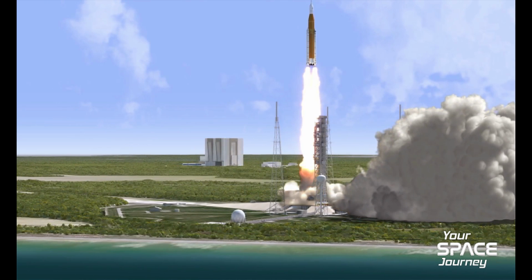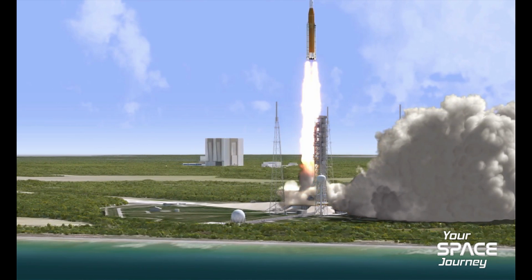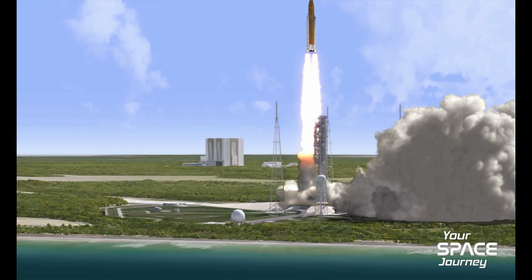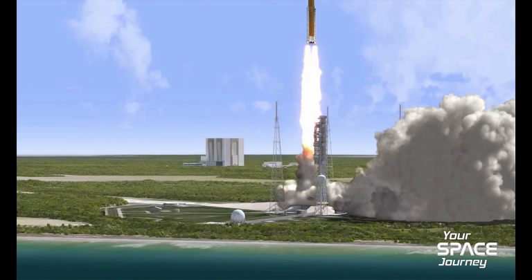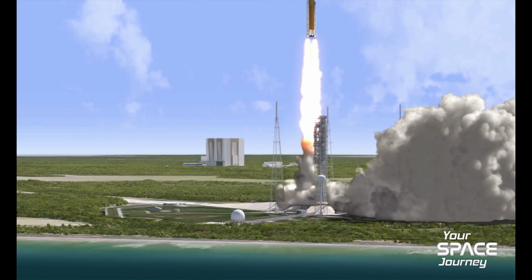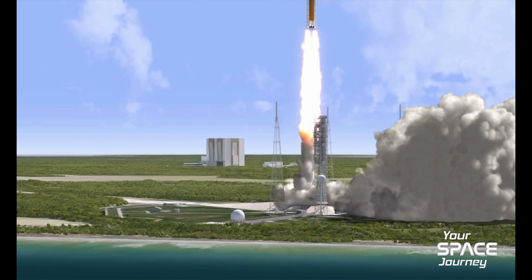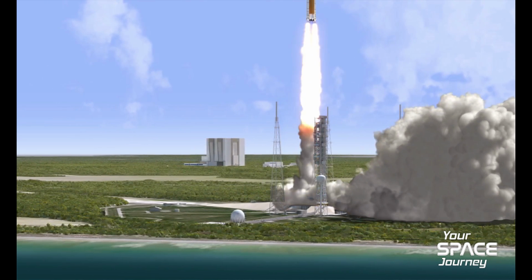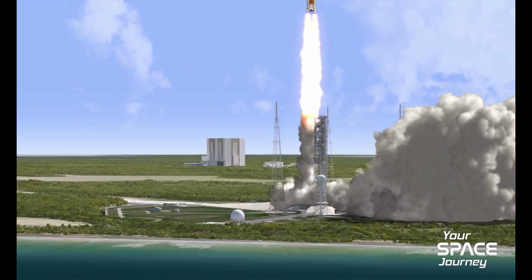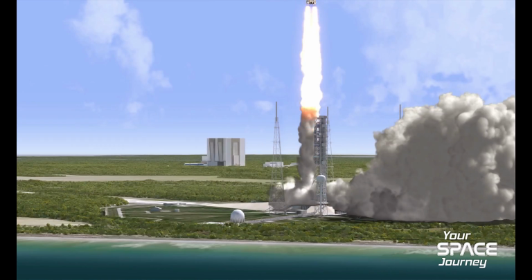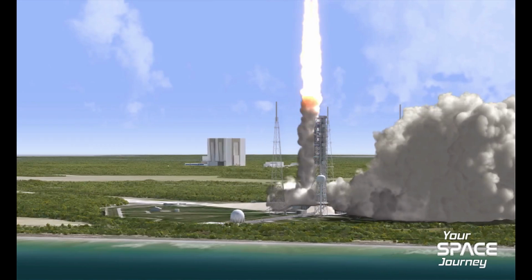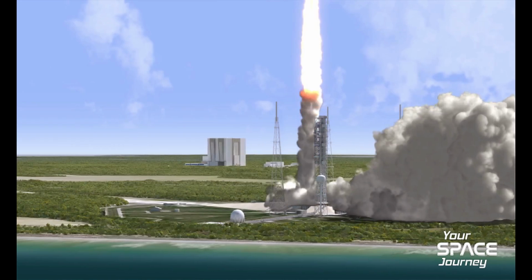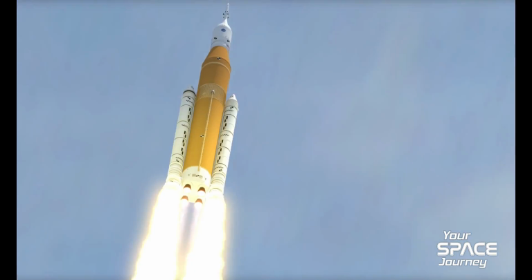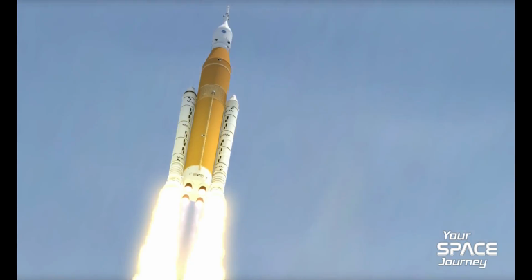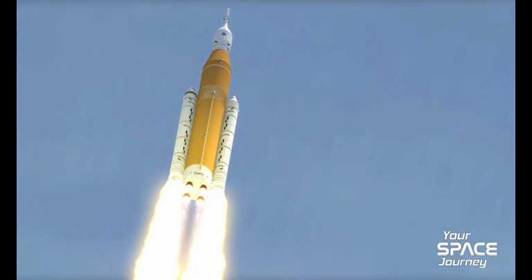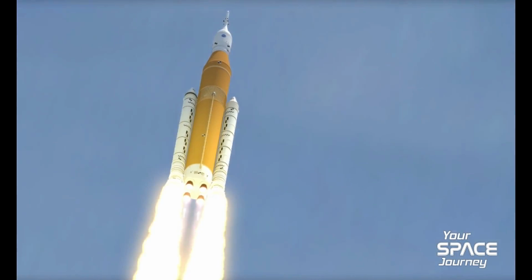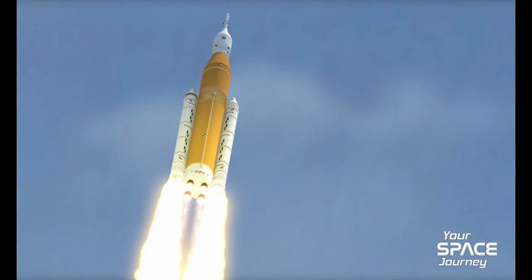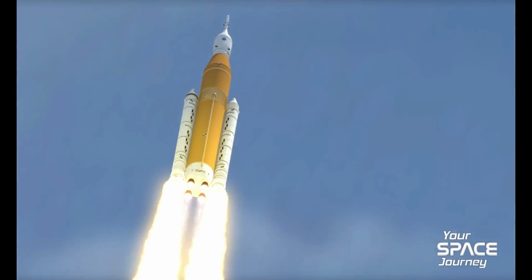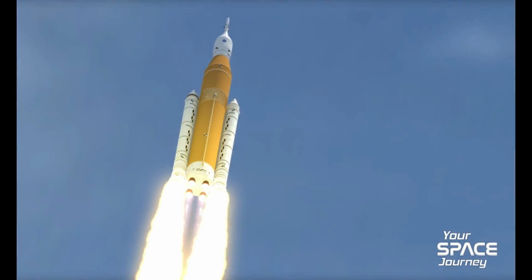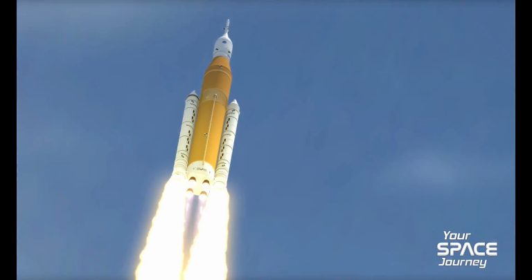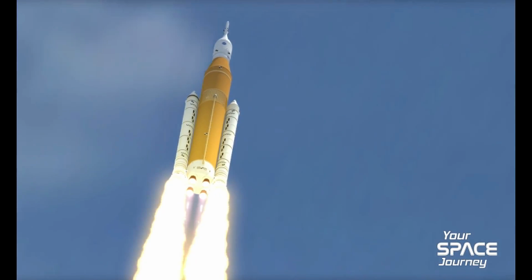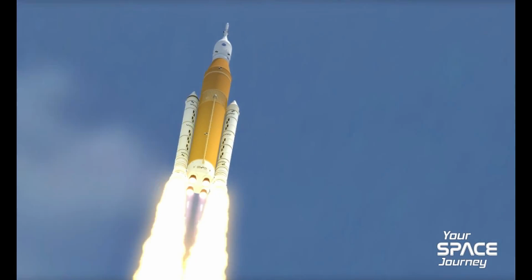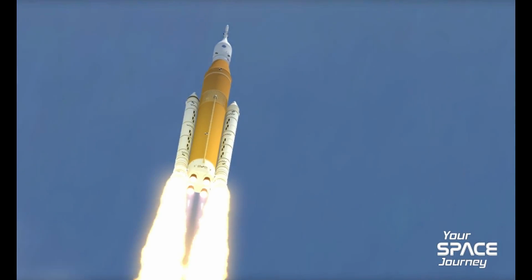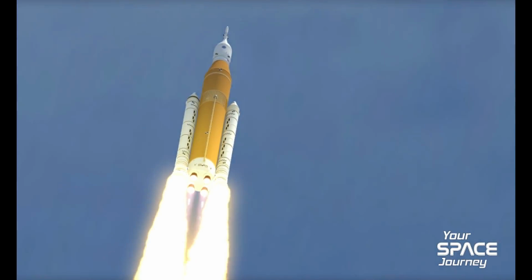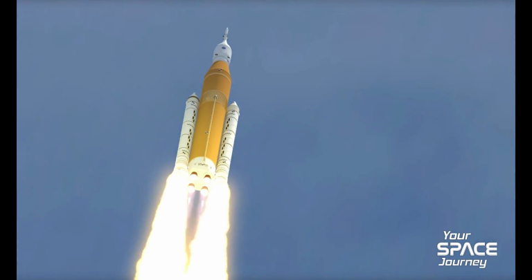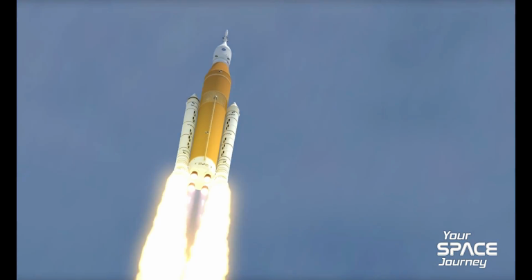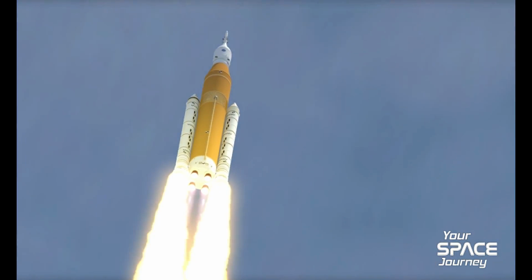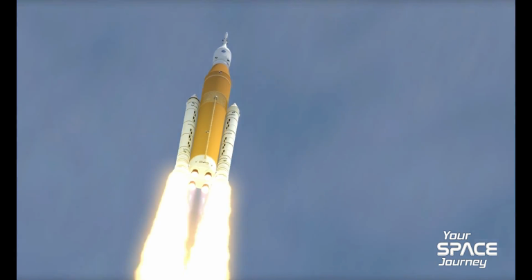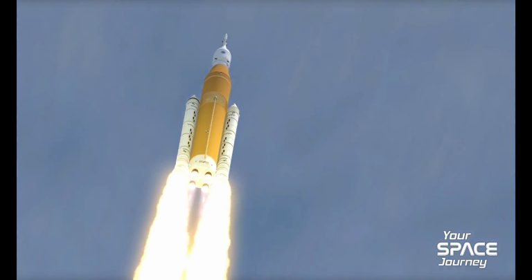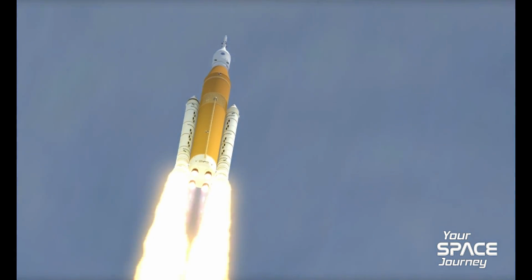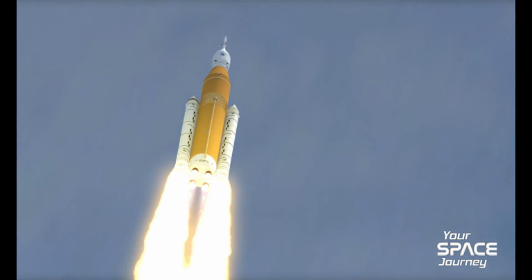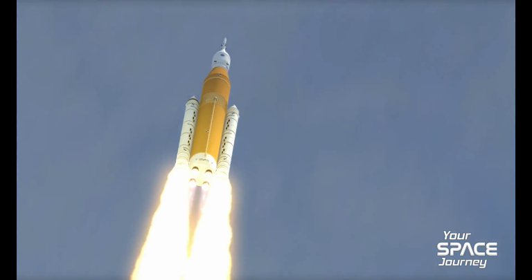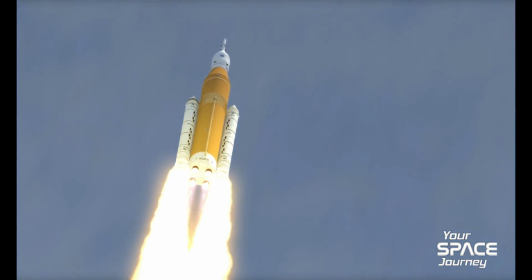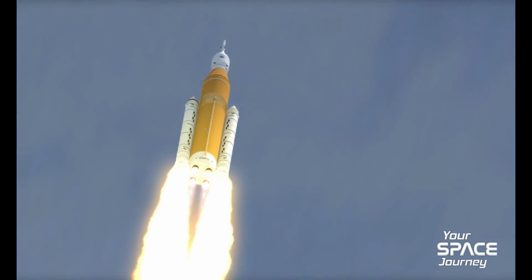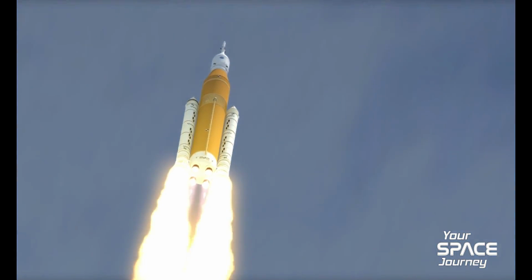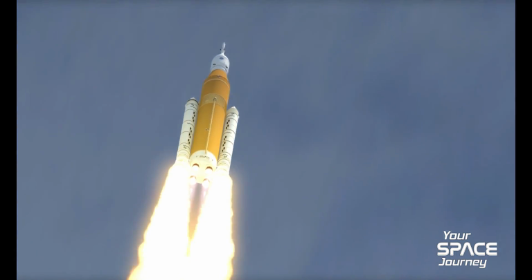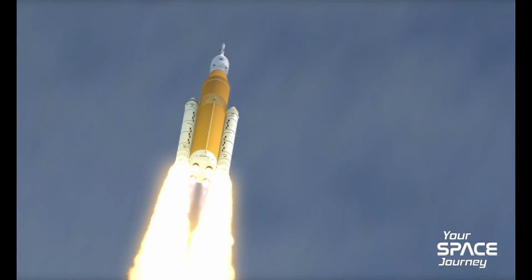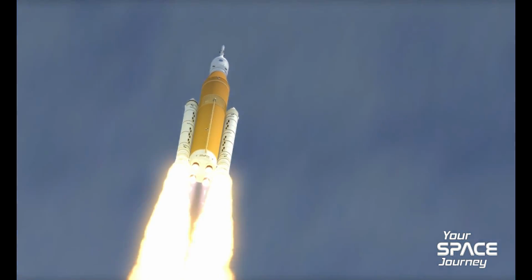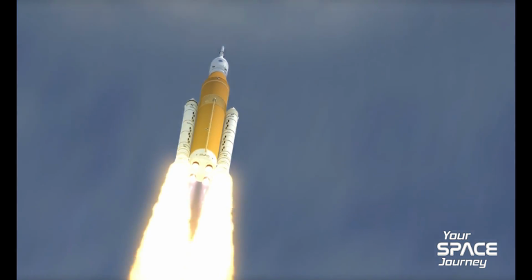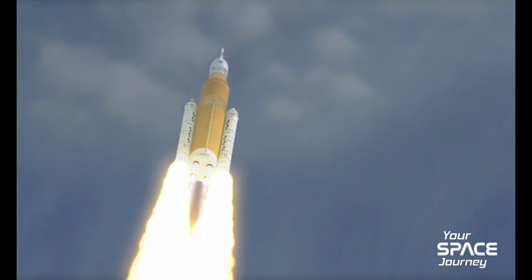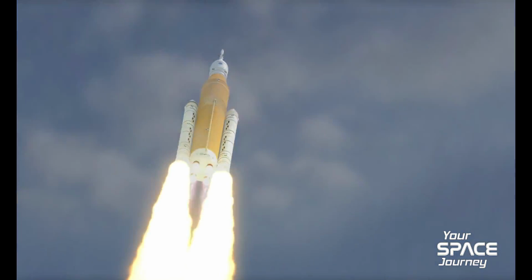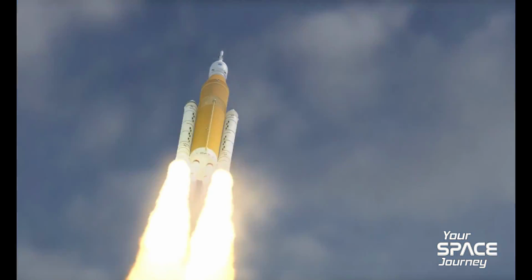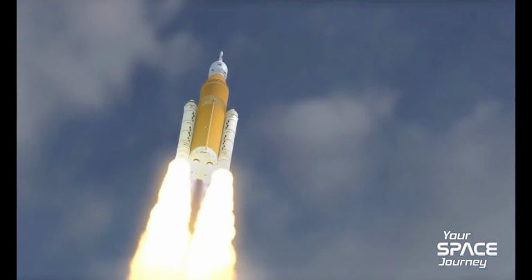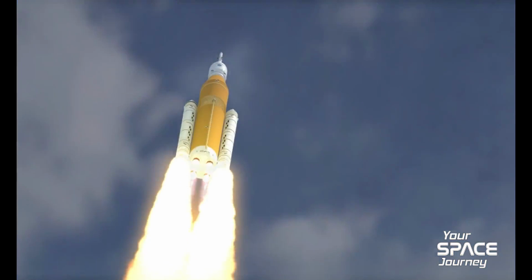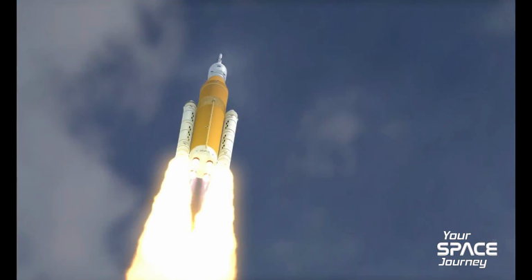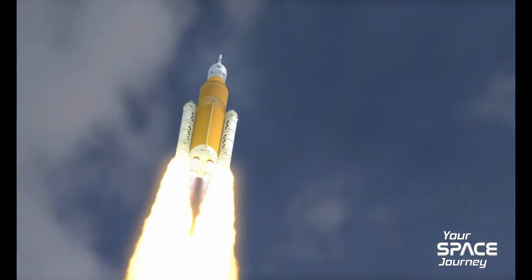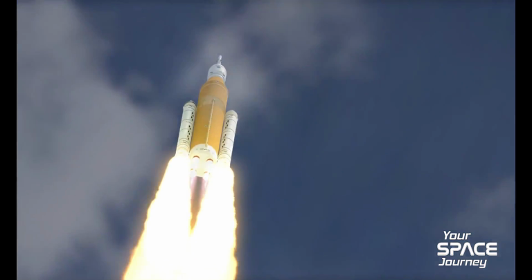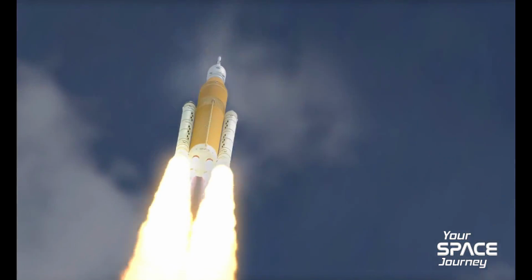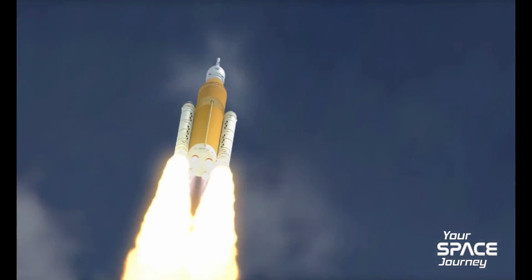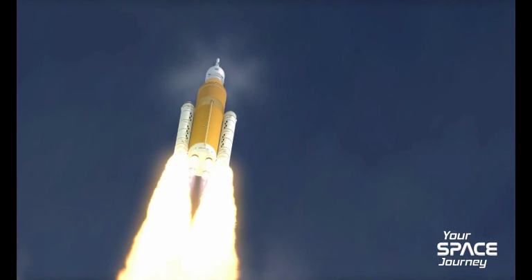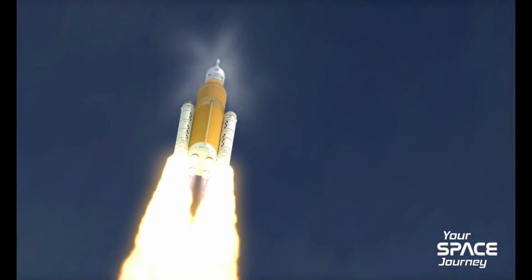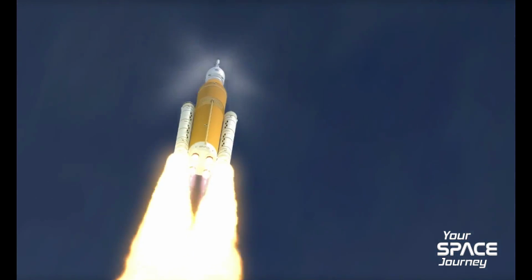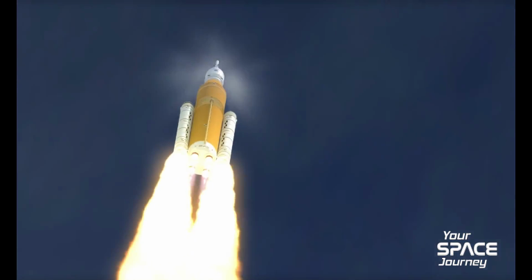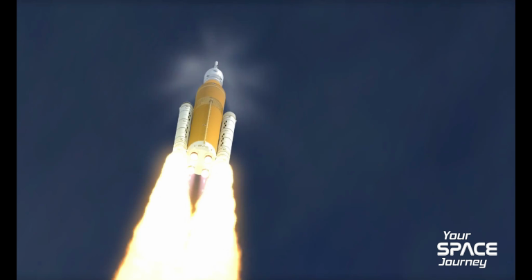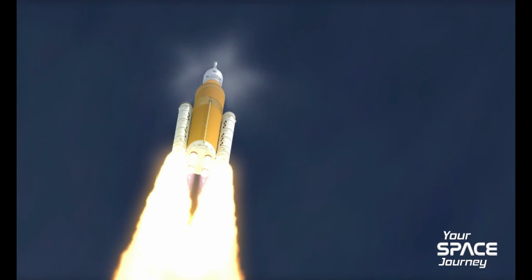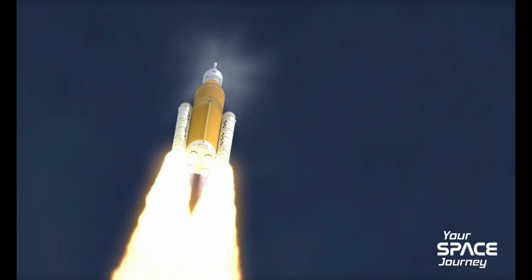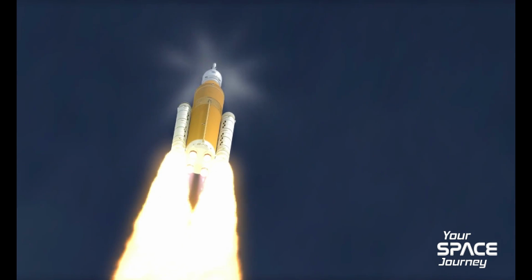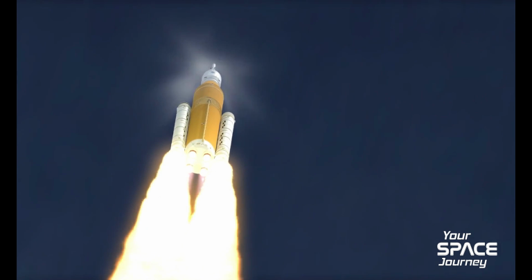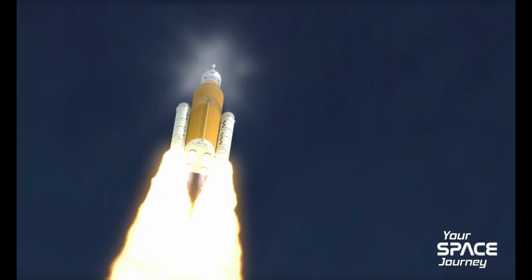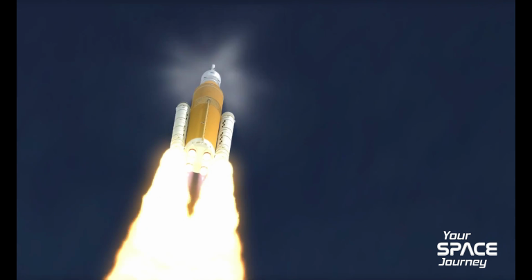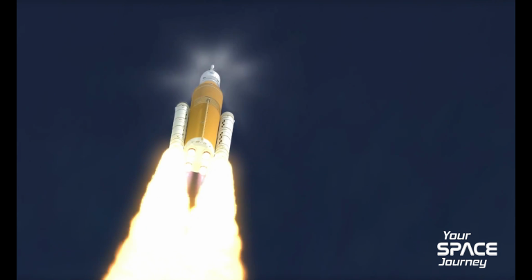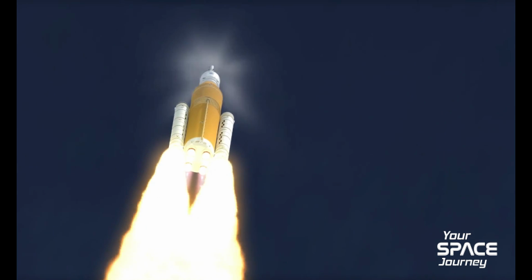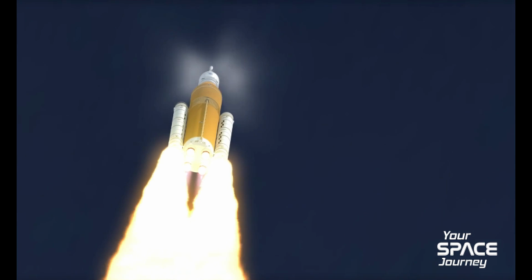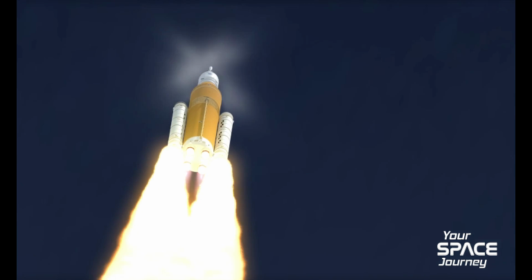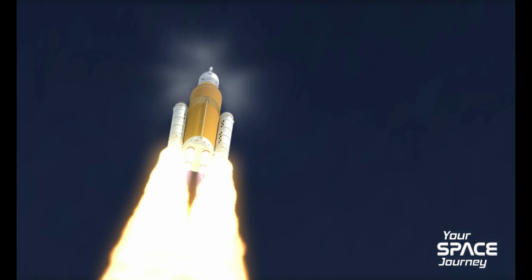Joining me today from NASA's Marshall Space Flight Center is Dave Reynolds, Deputy Program Manager for SLS Booster Subsystems.